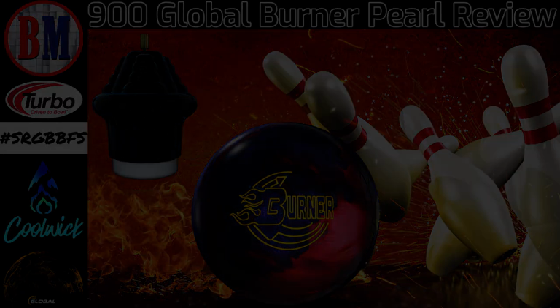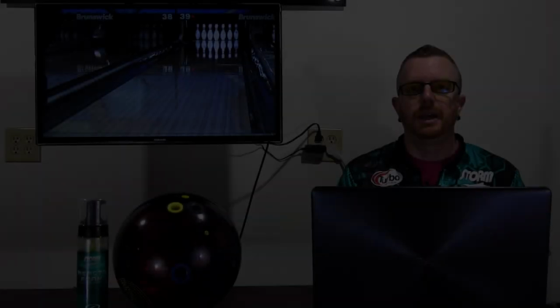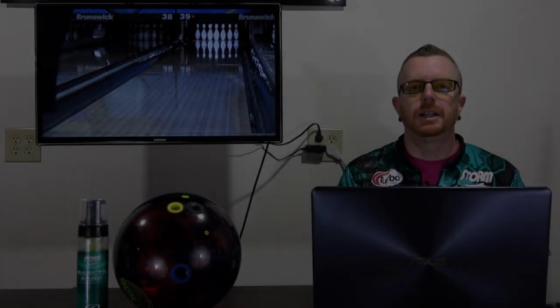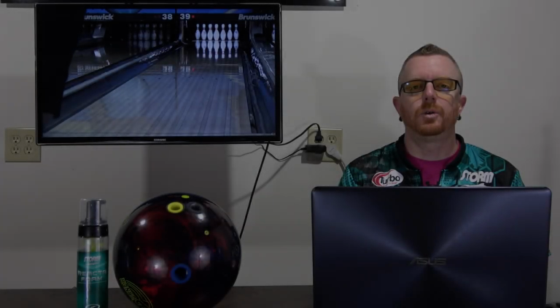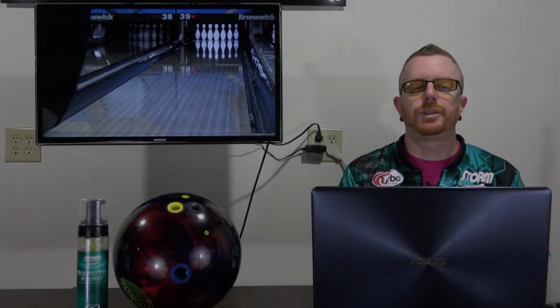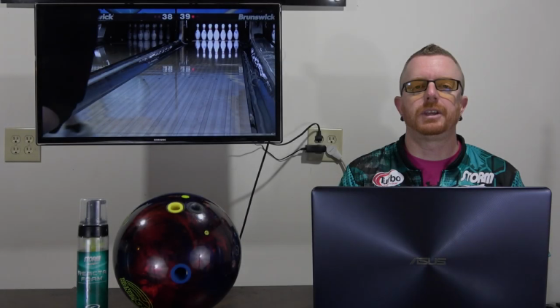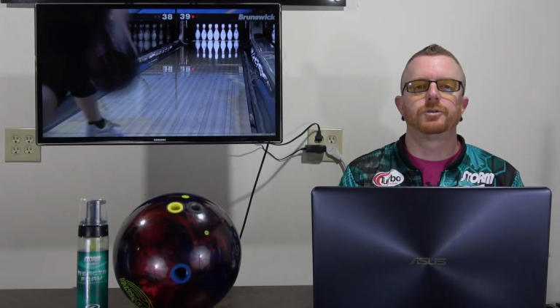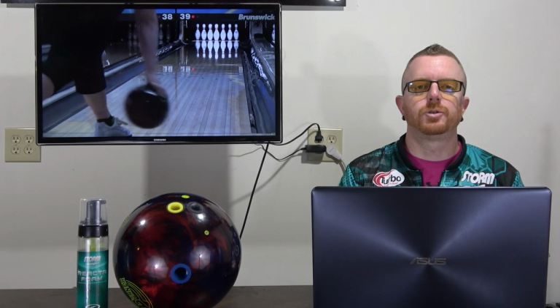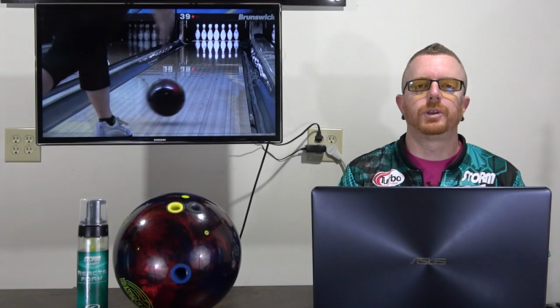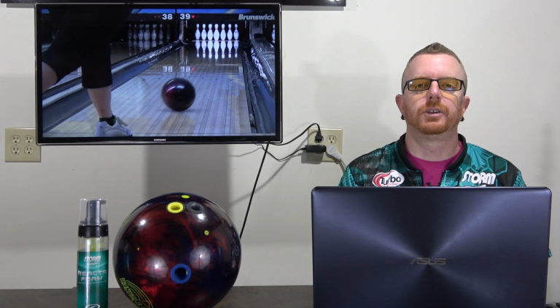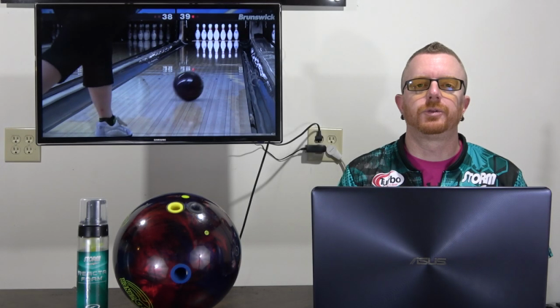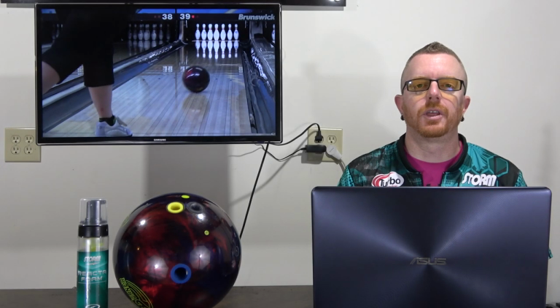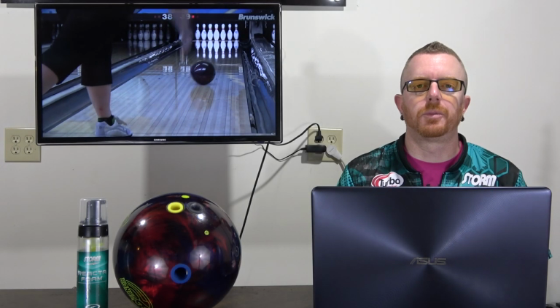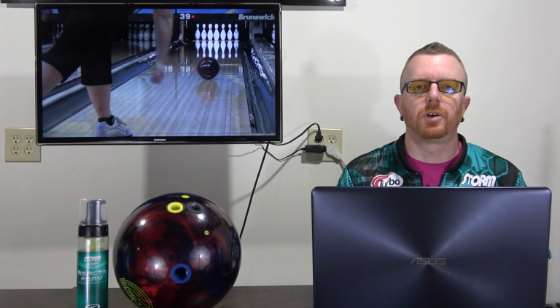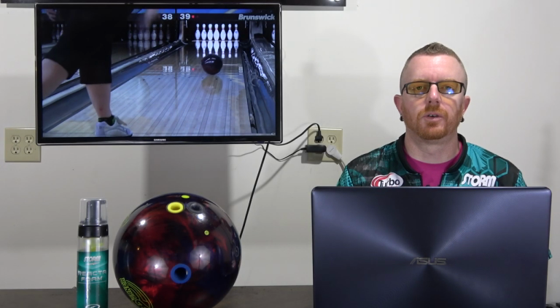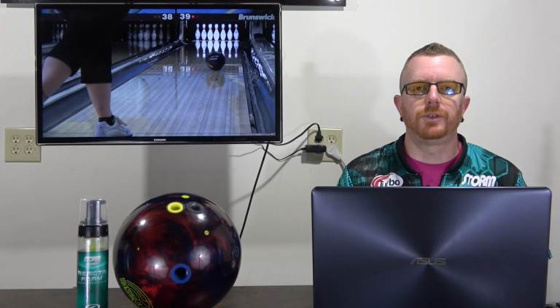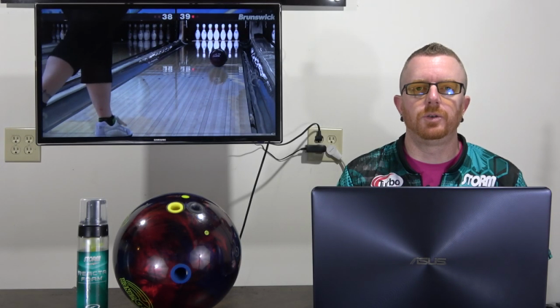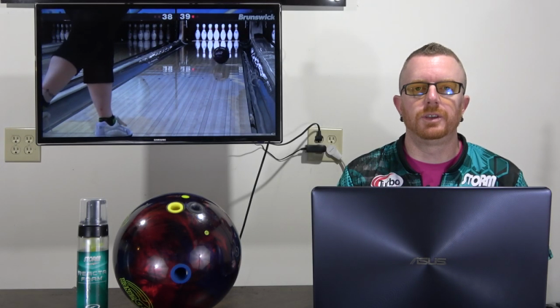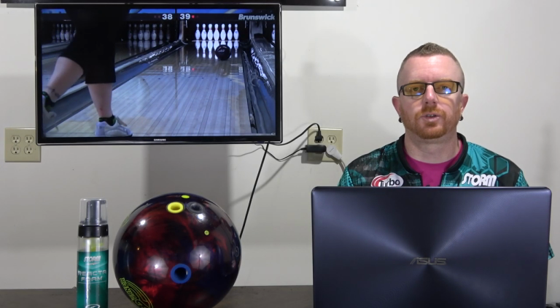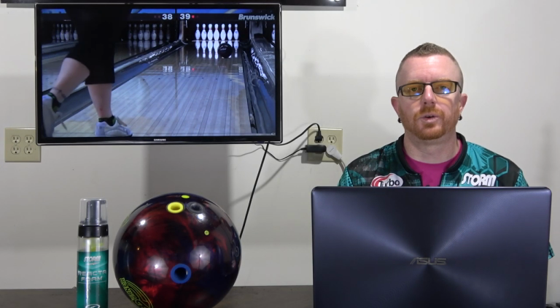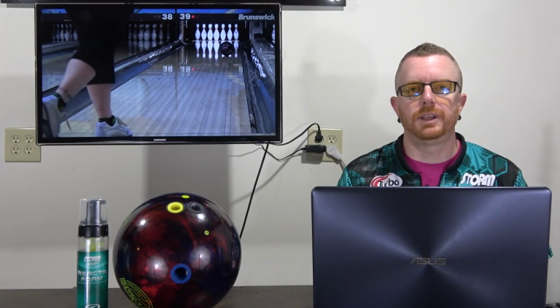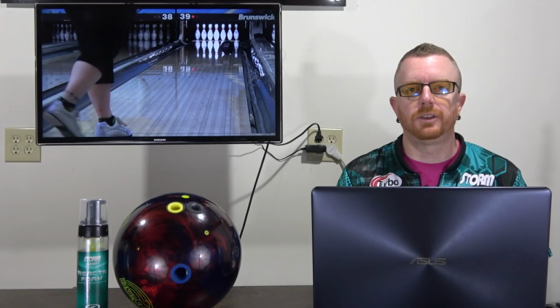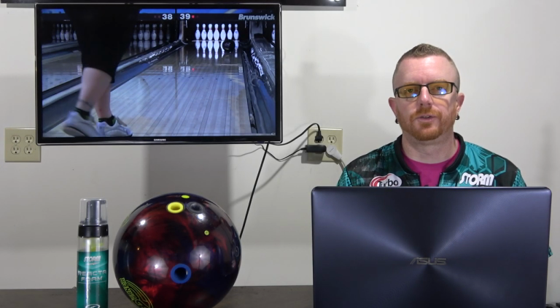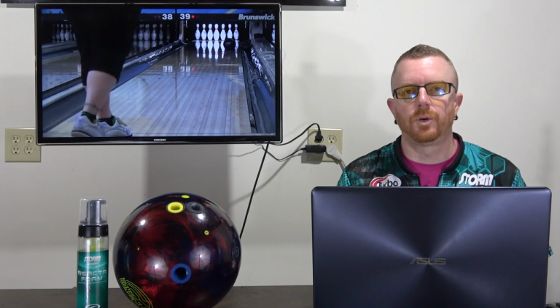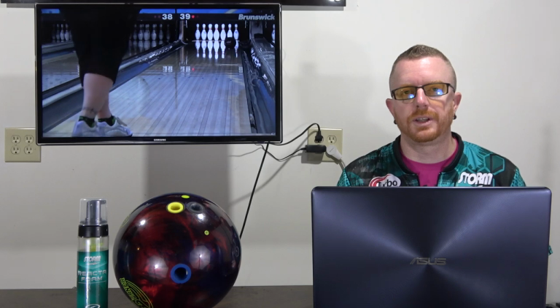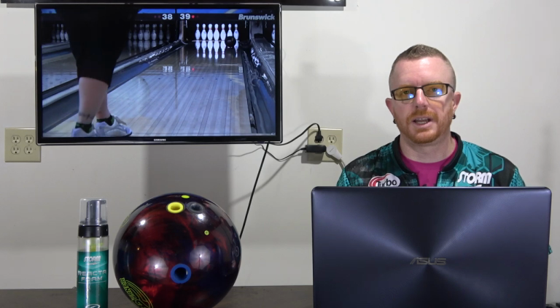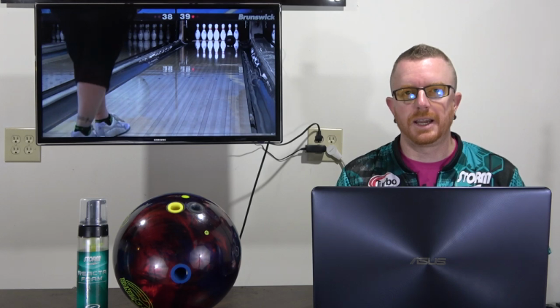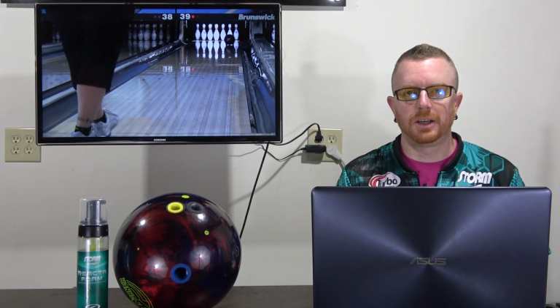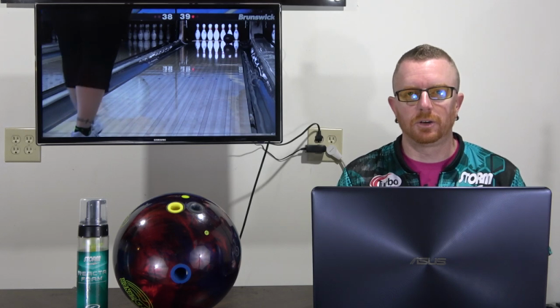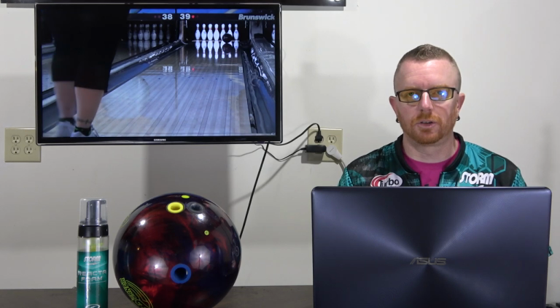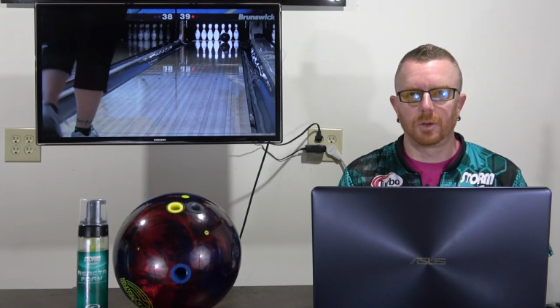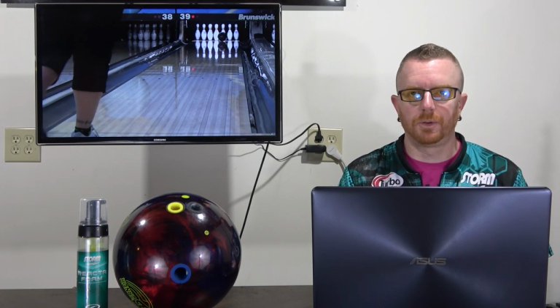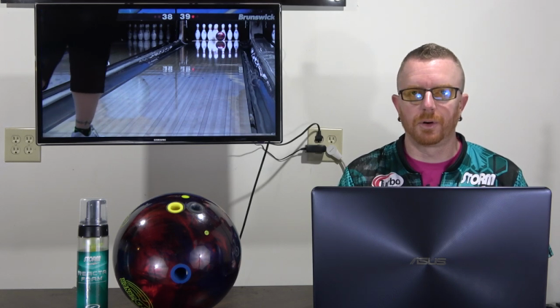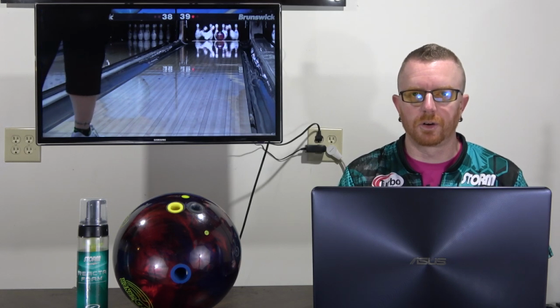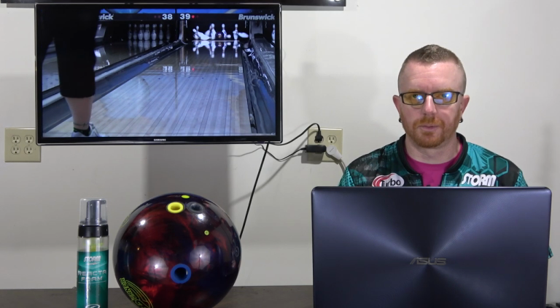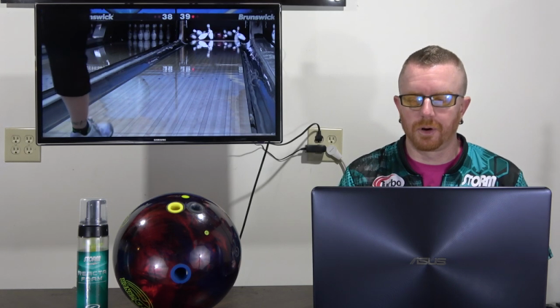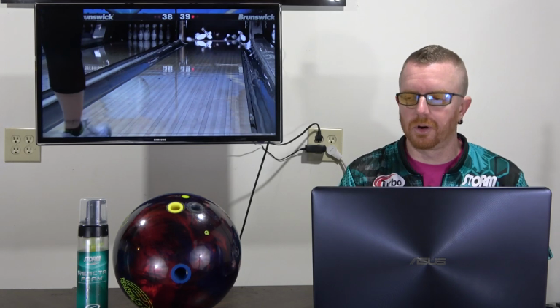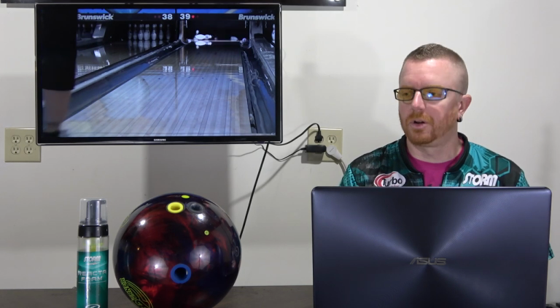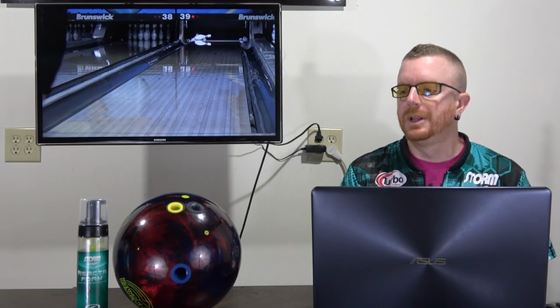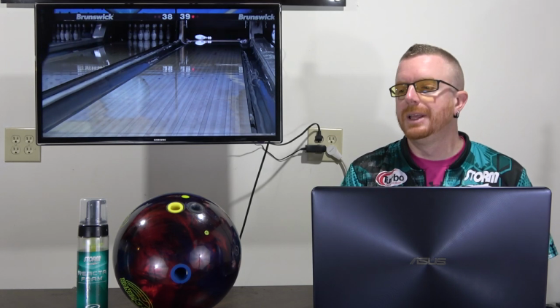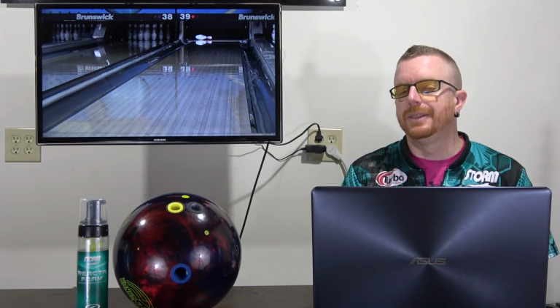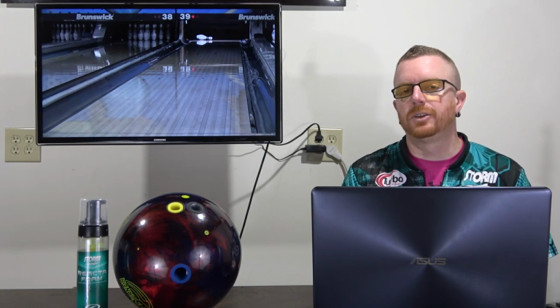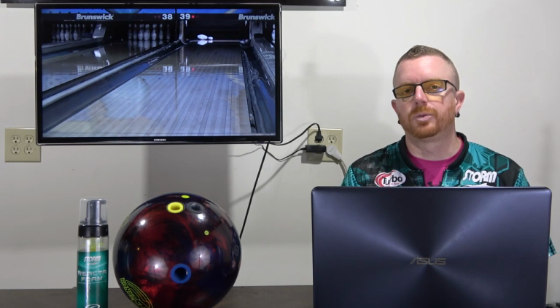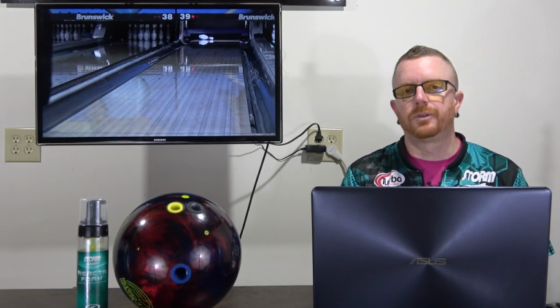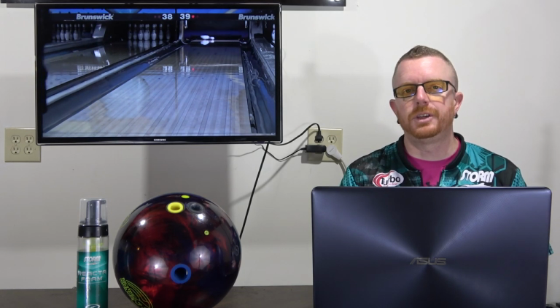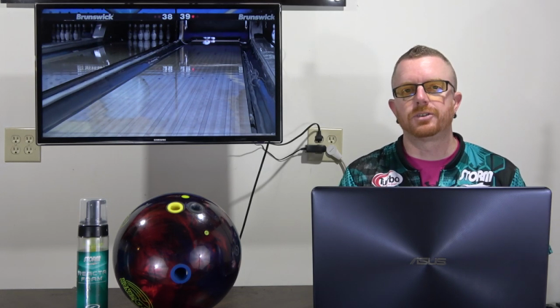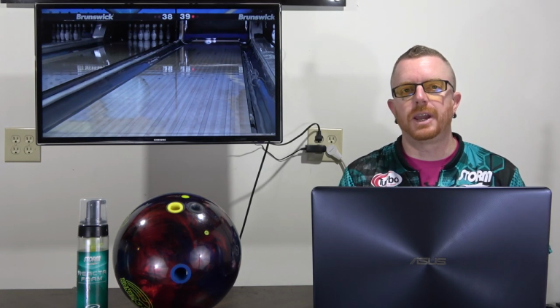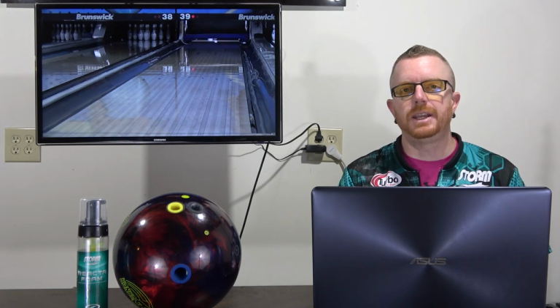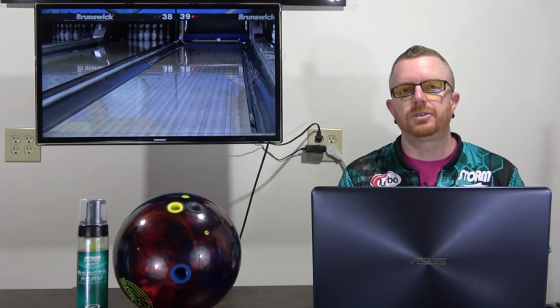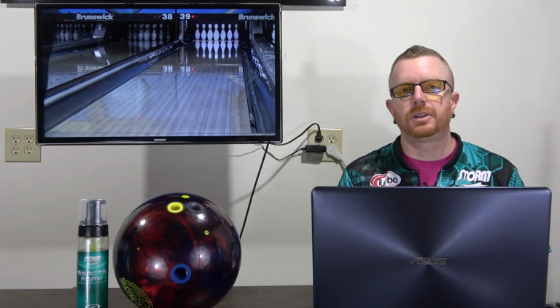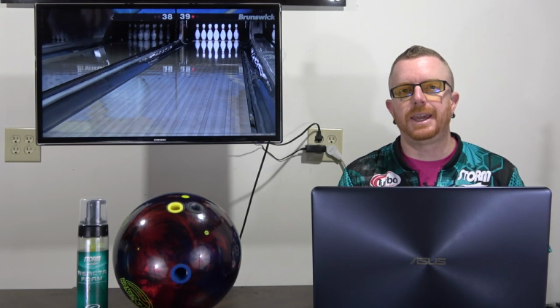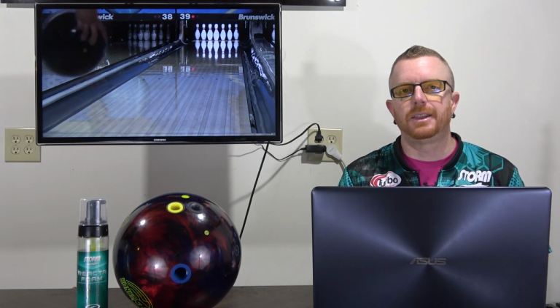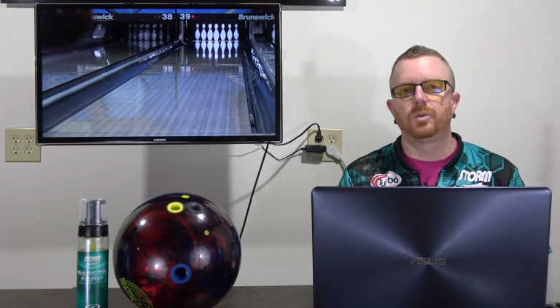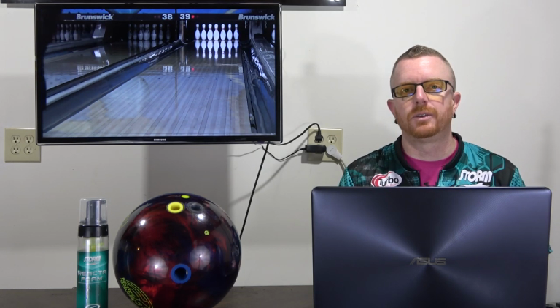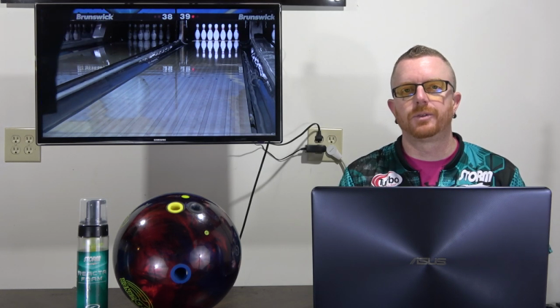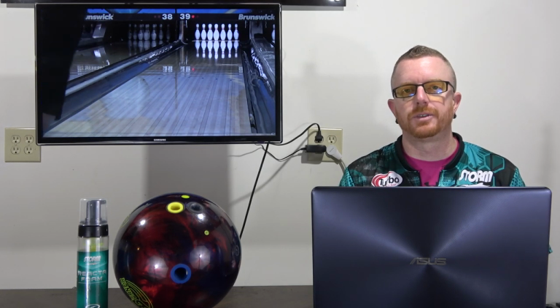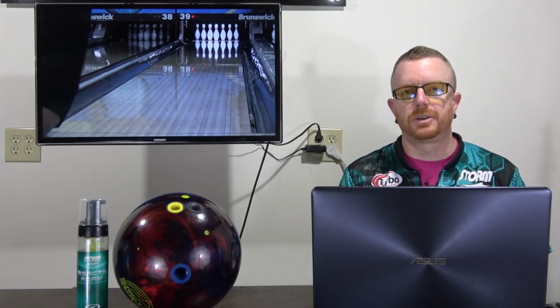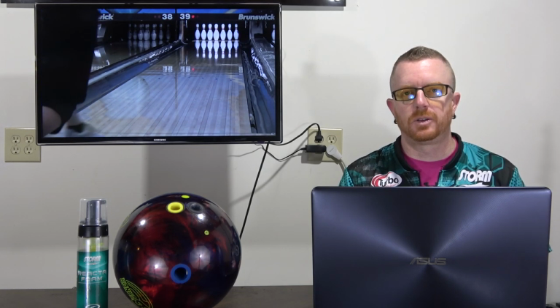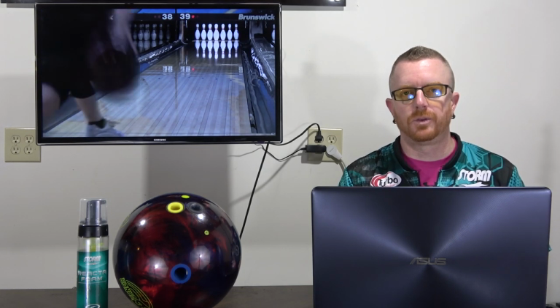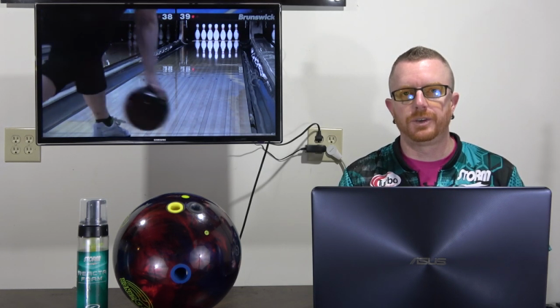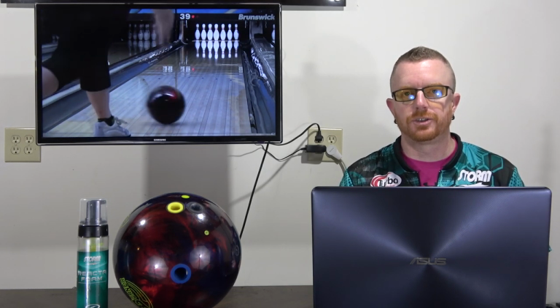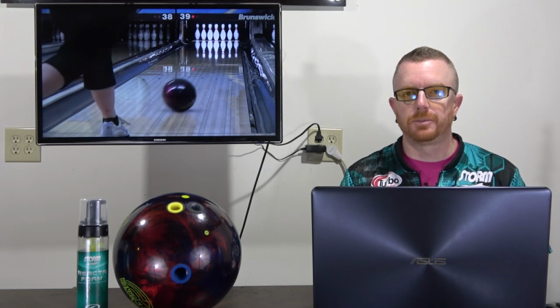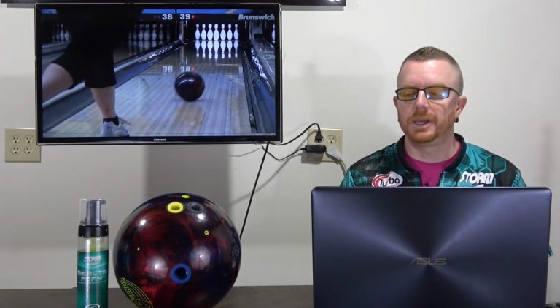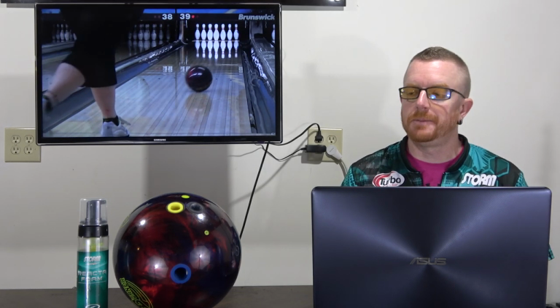Hello, and thanks for joining us for another ball review. This one is for the 900 Global Burner Pearl. This one will feature Angel, and the one for the solid will feature me.